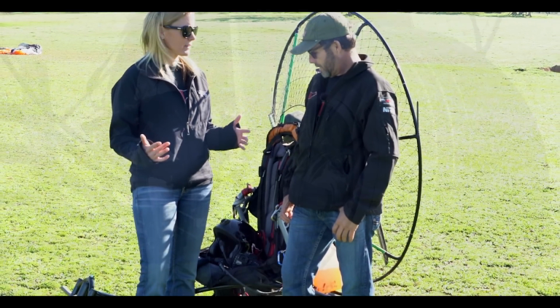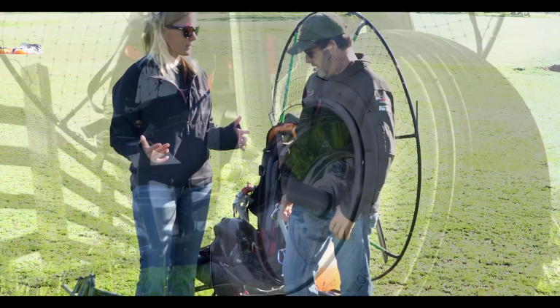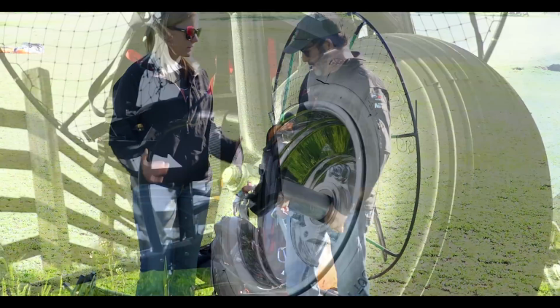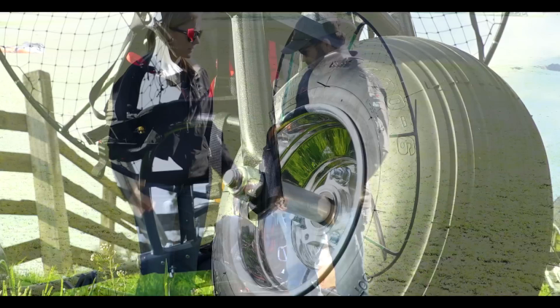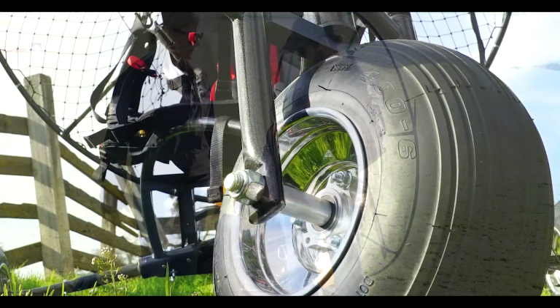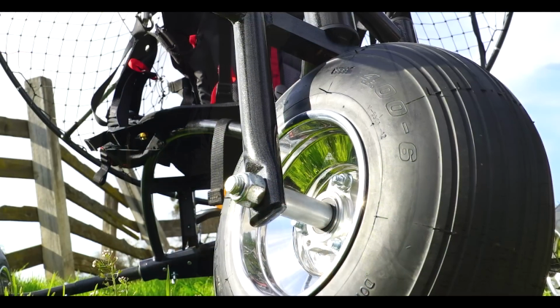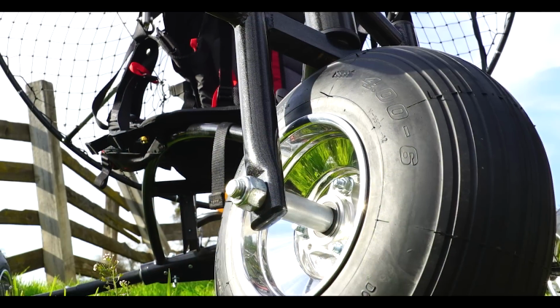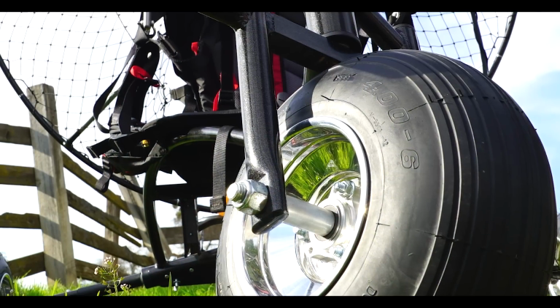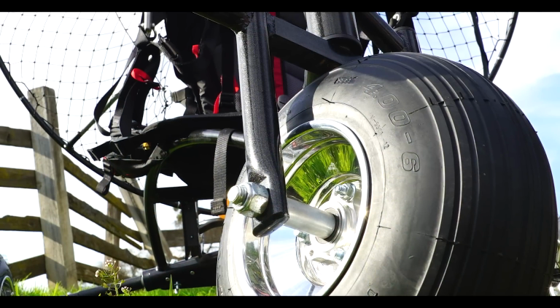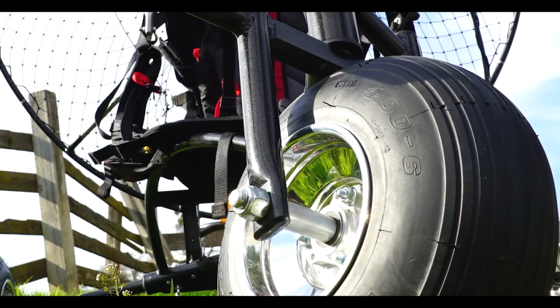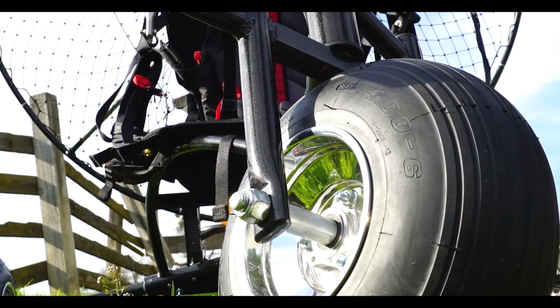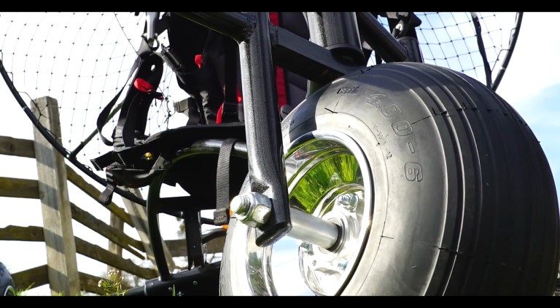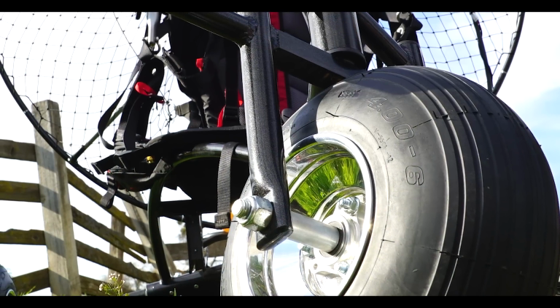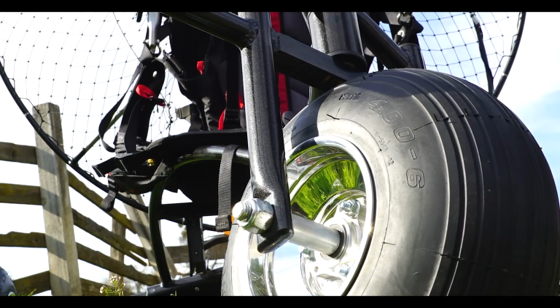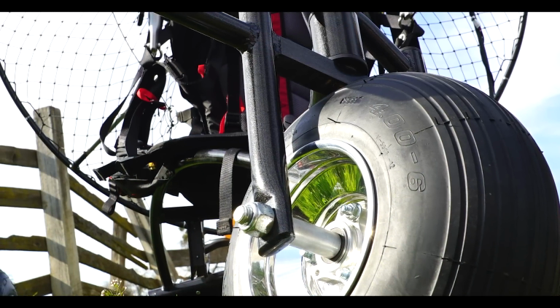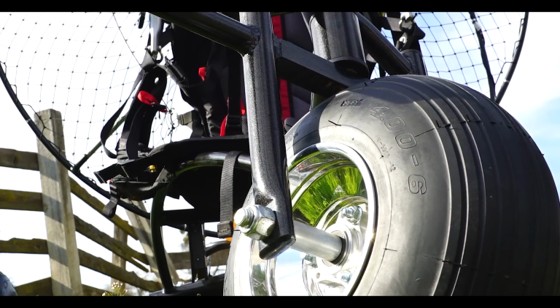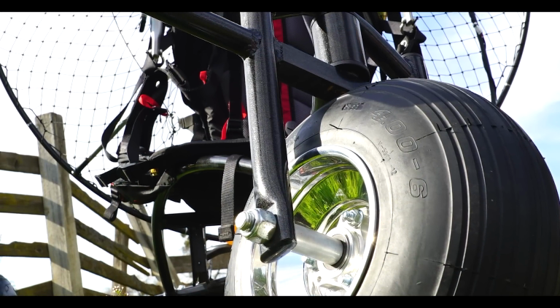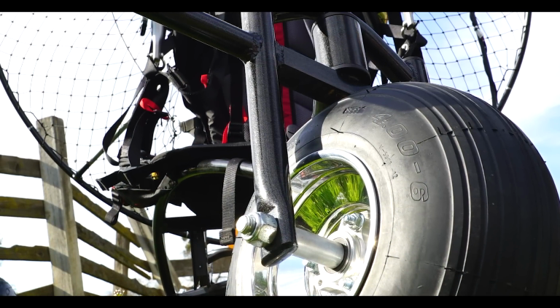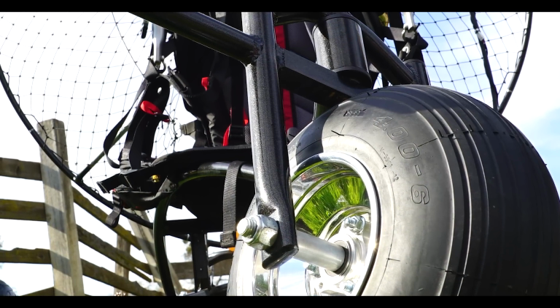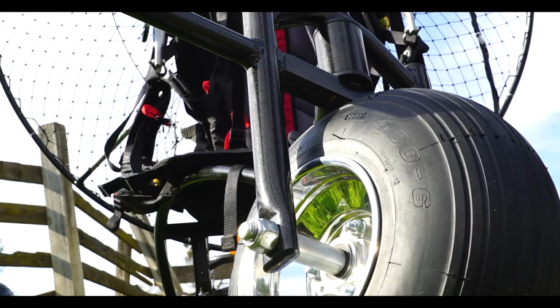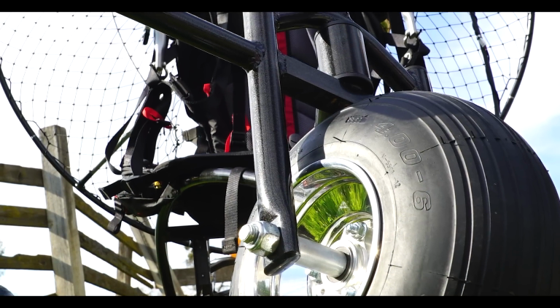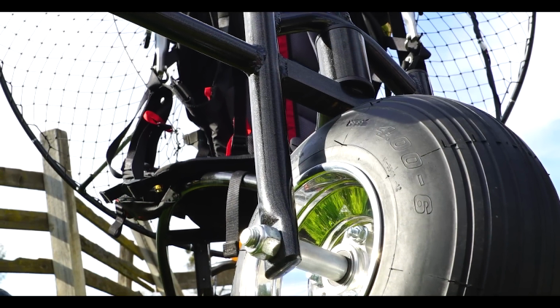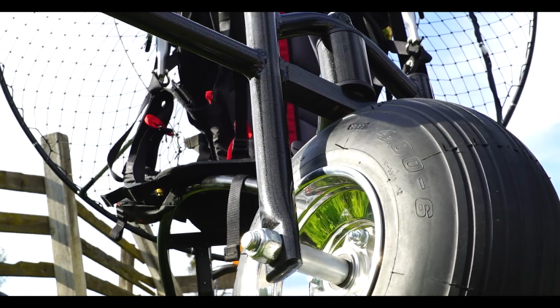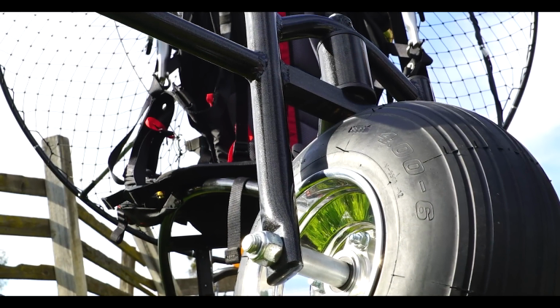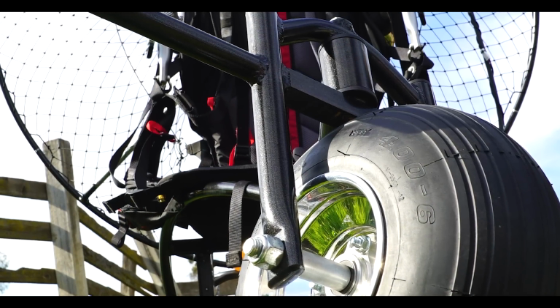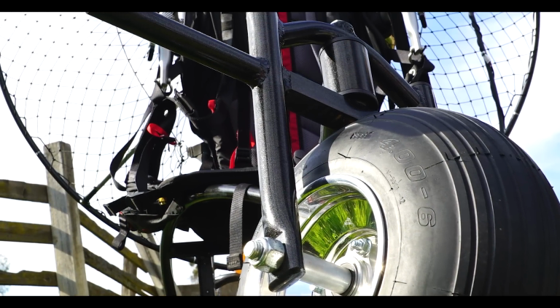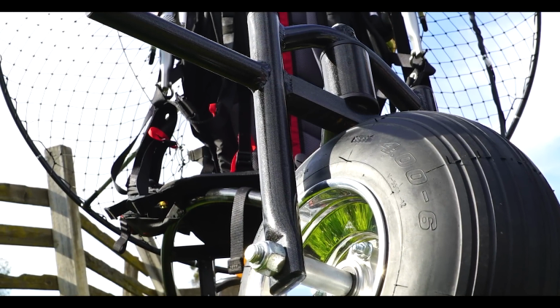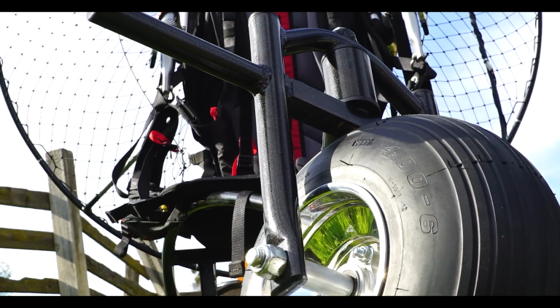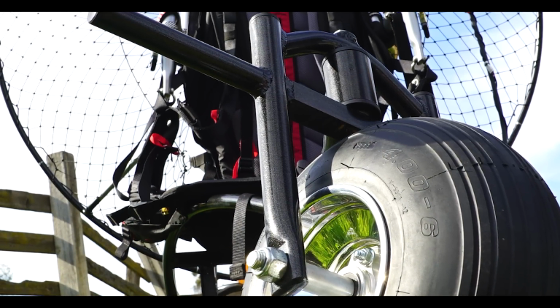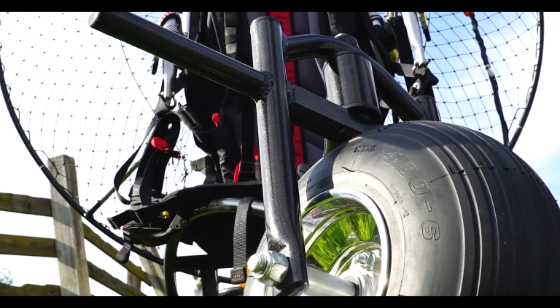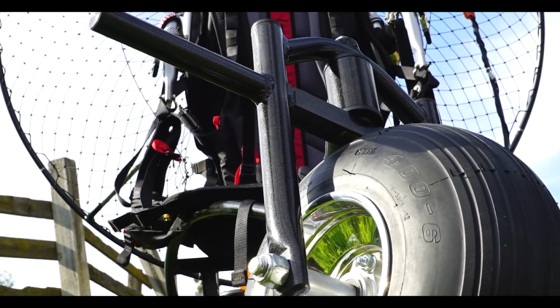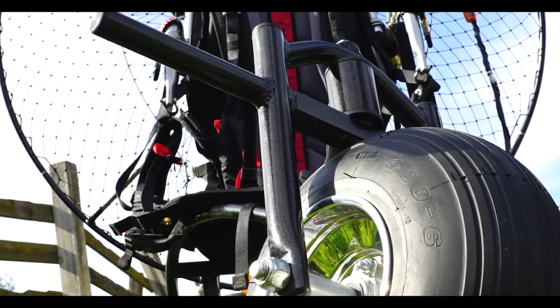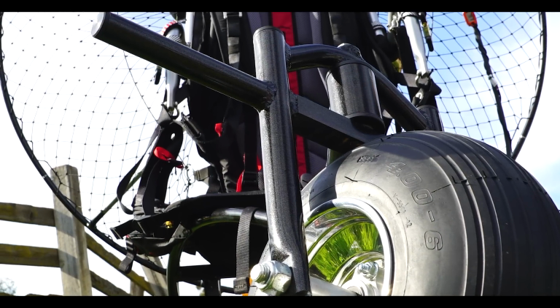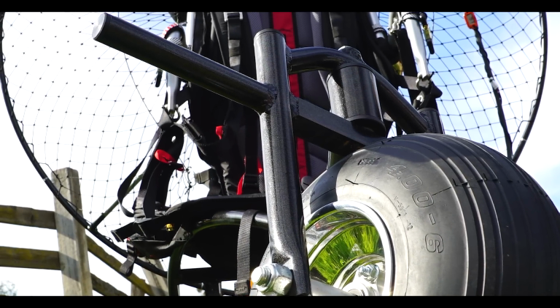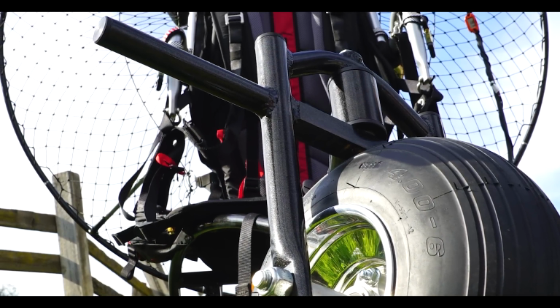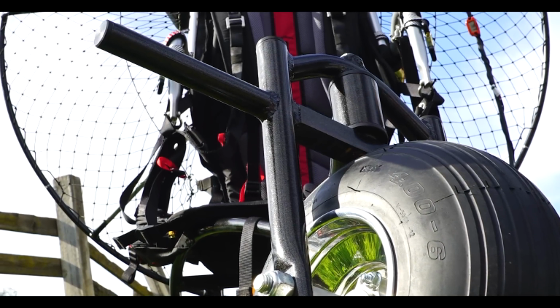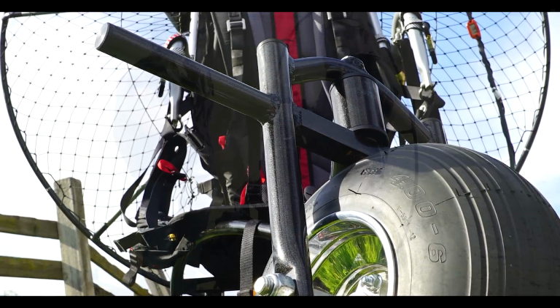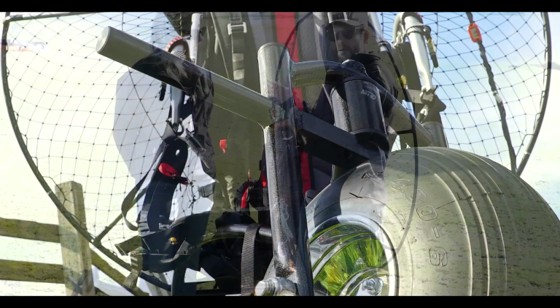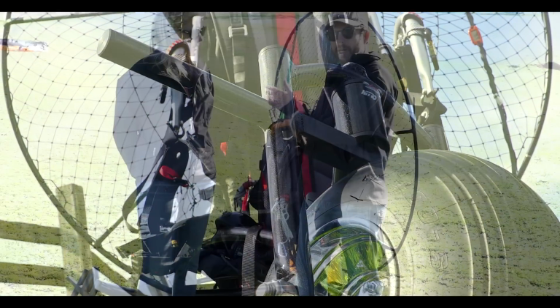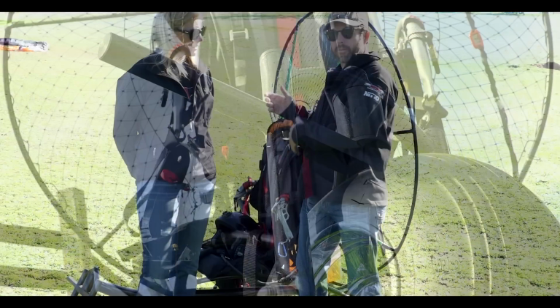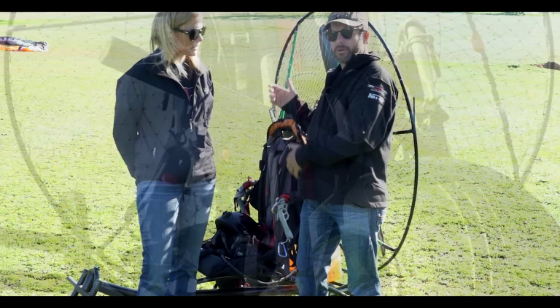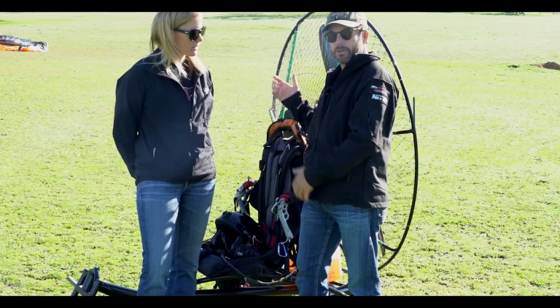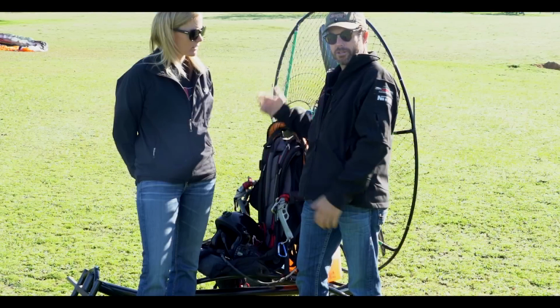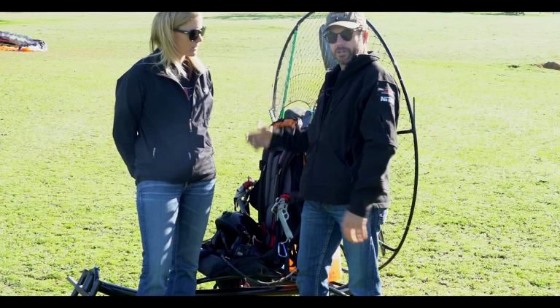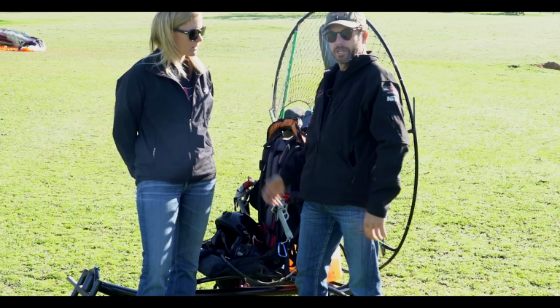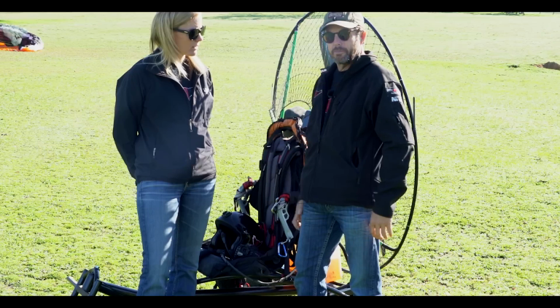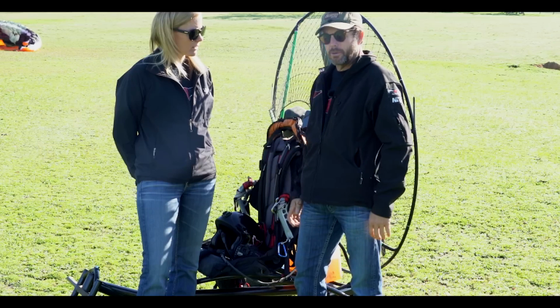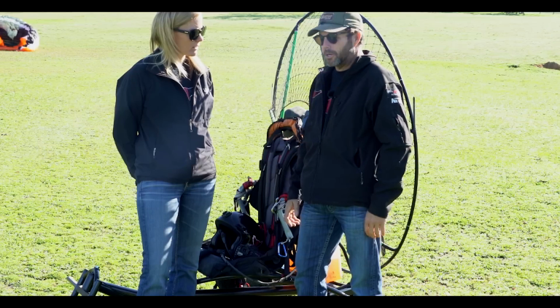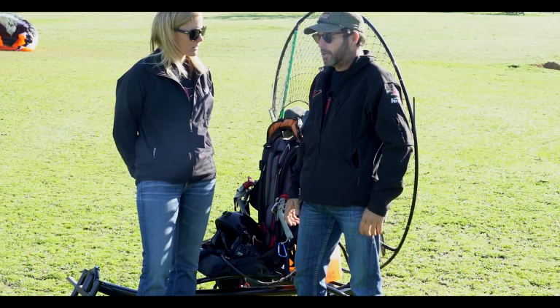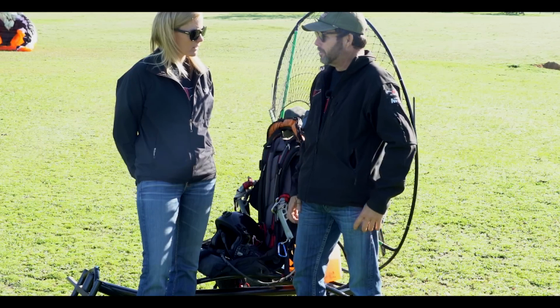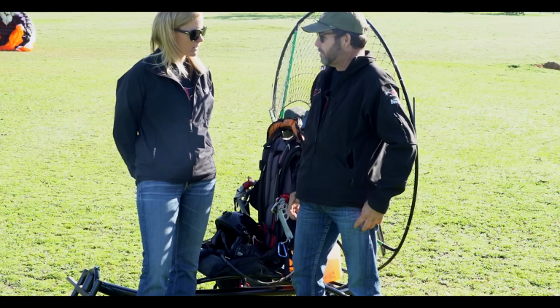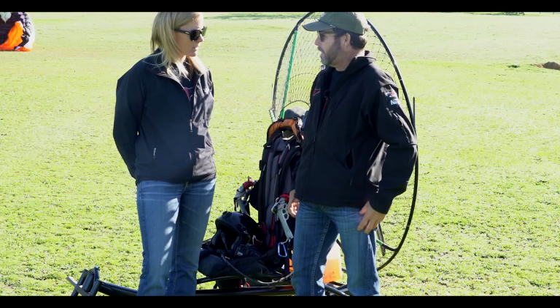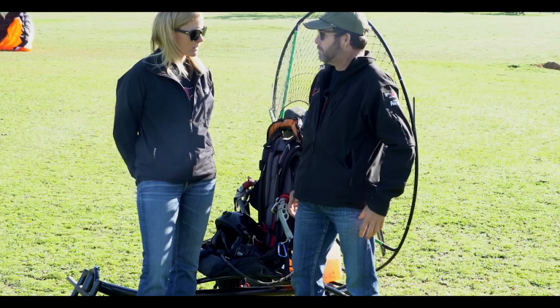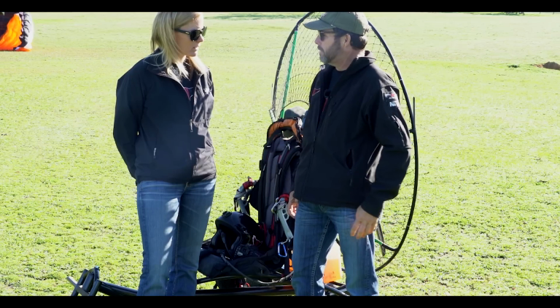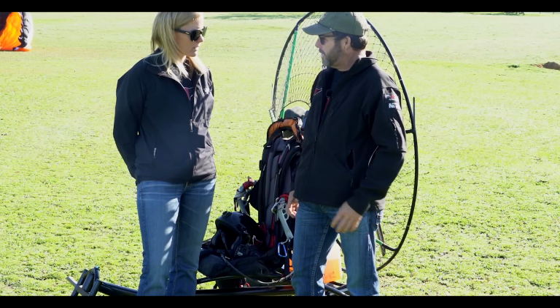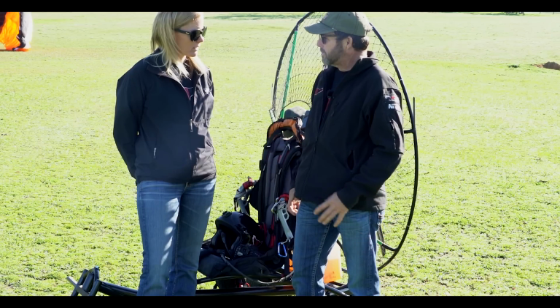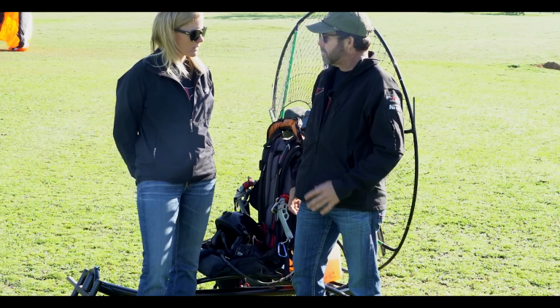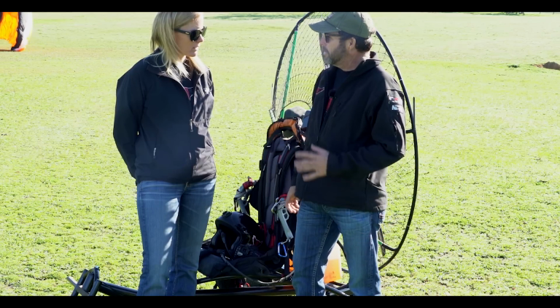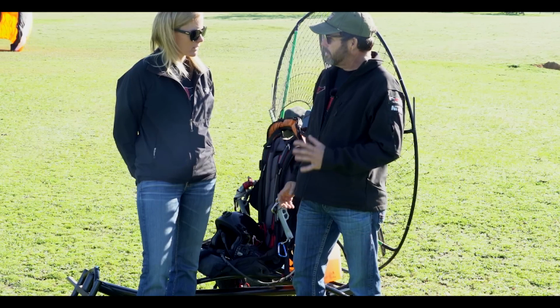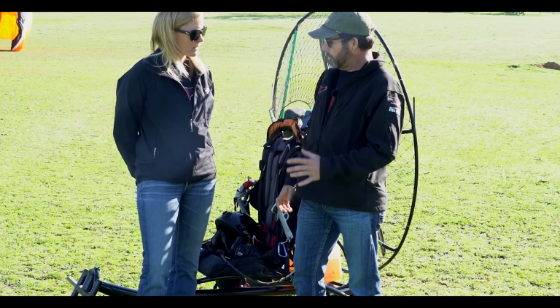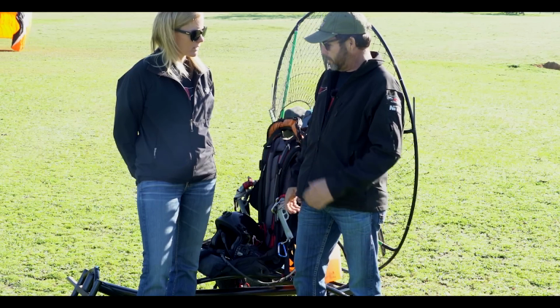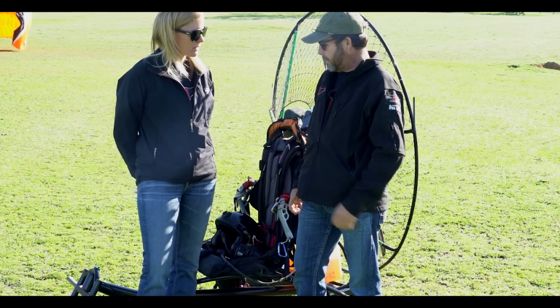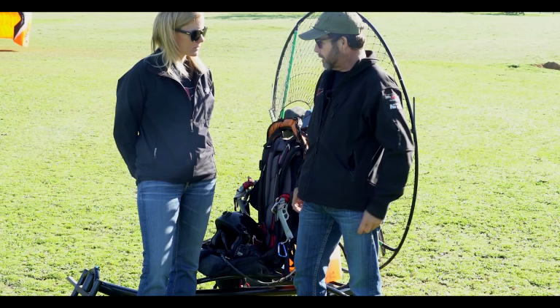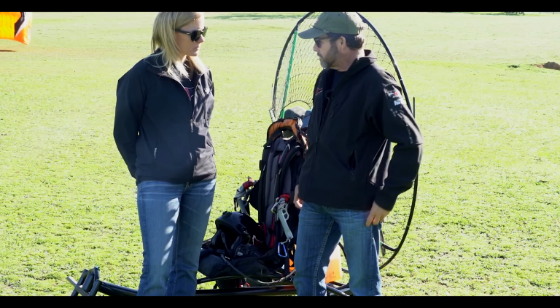Yes, it weighs 30 pounds. Of course, that's not including your paramotor — your foot launch paramotor that you're going to put on the trike — but yes, 30 pounds.